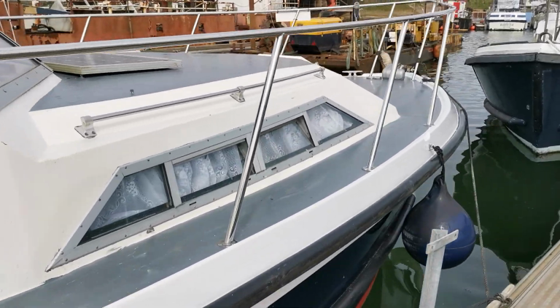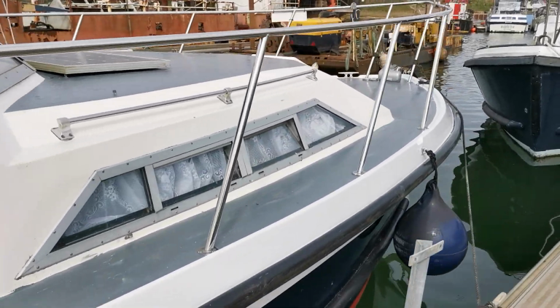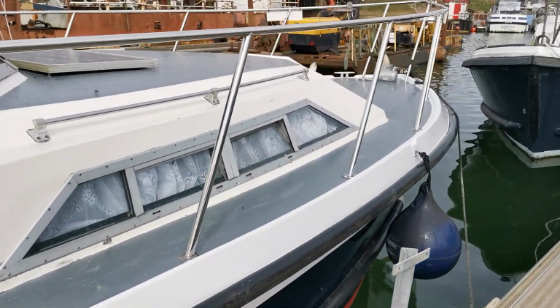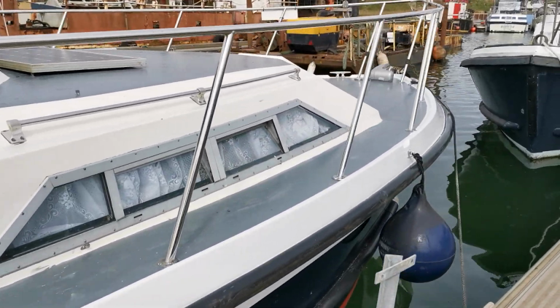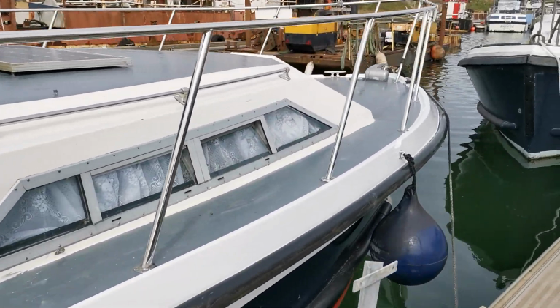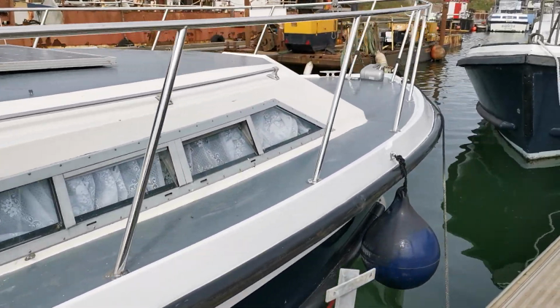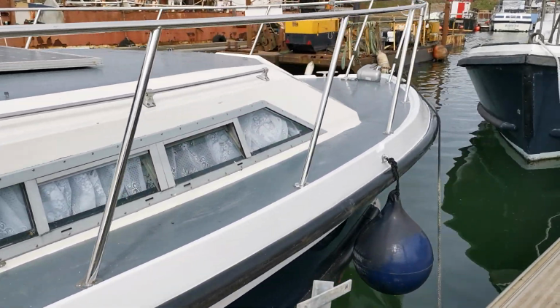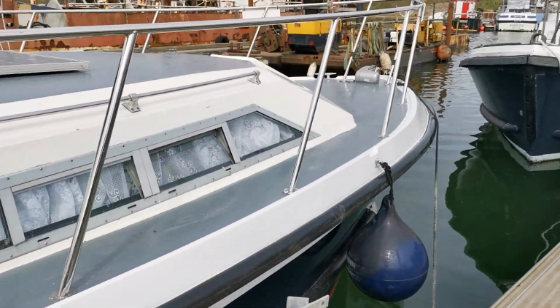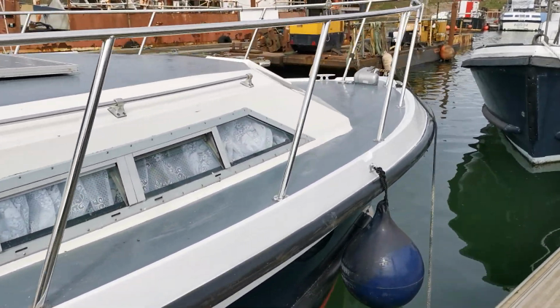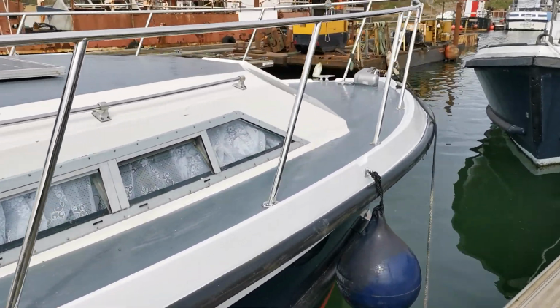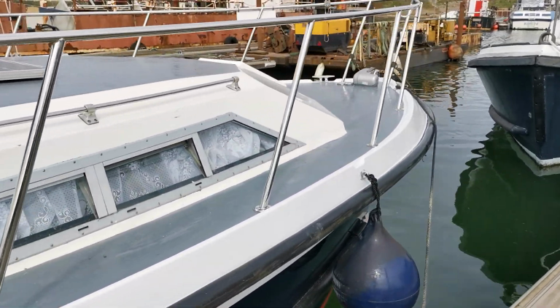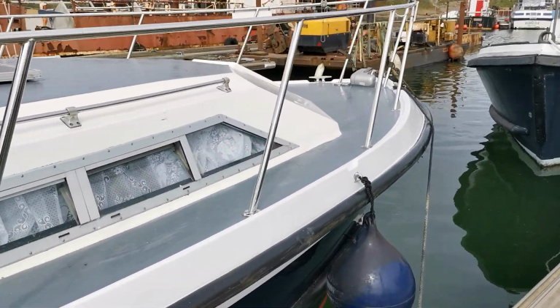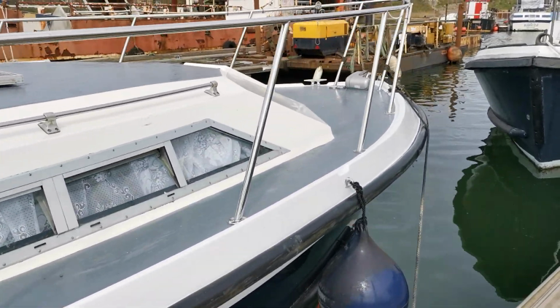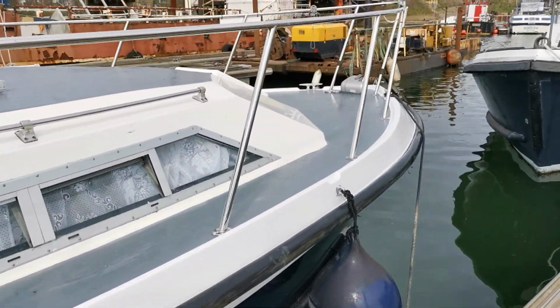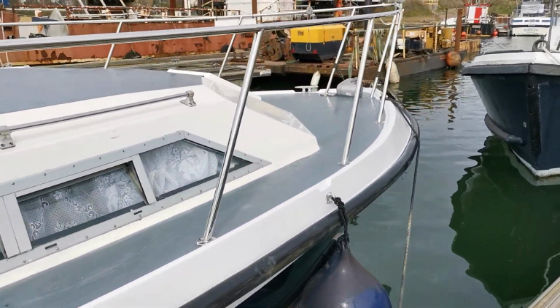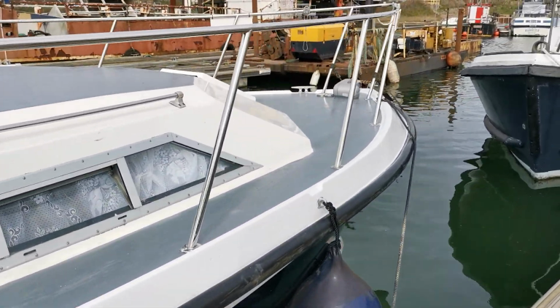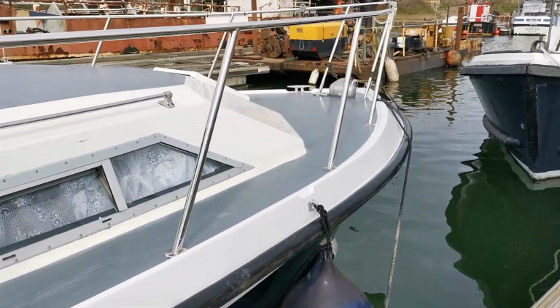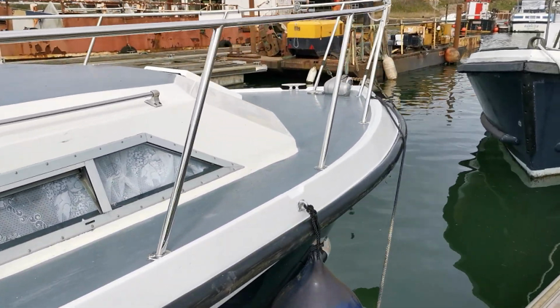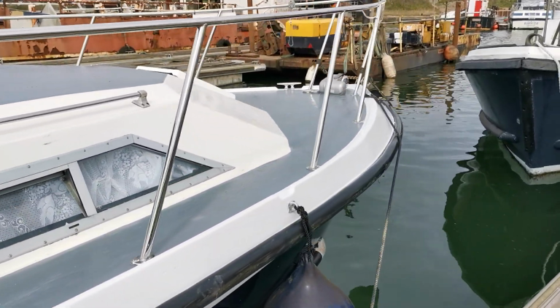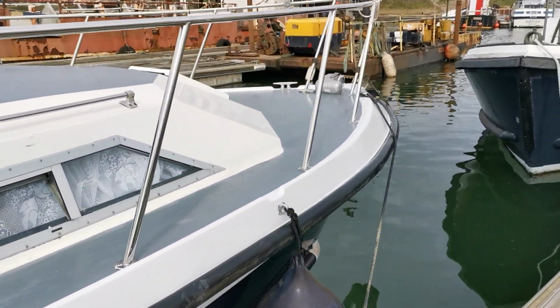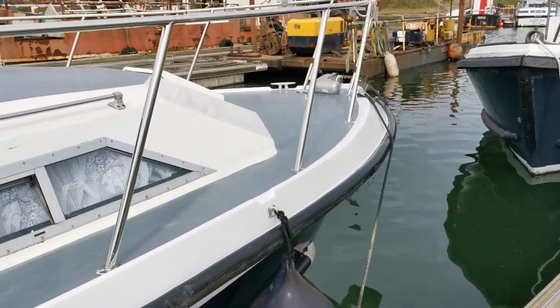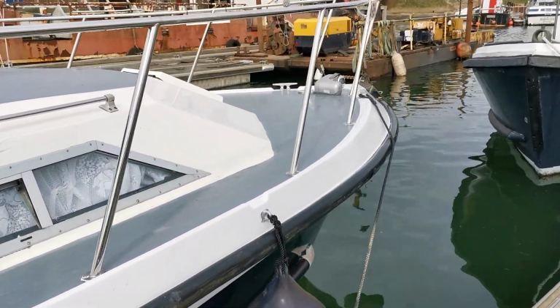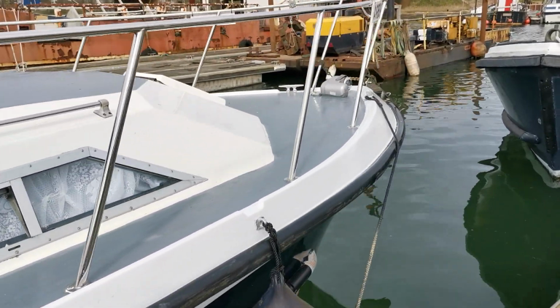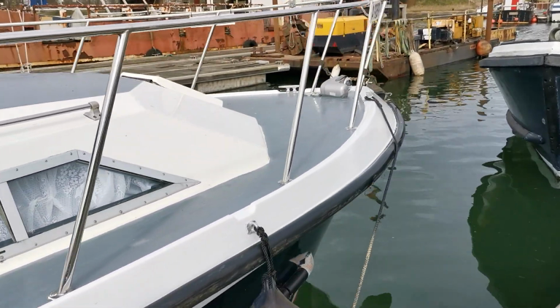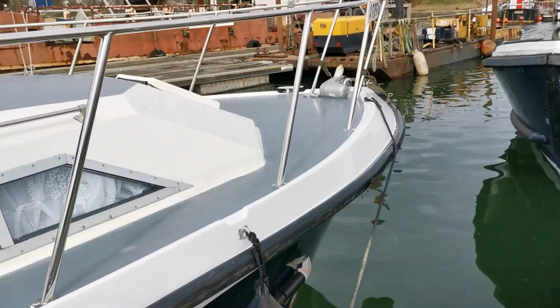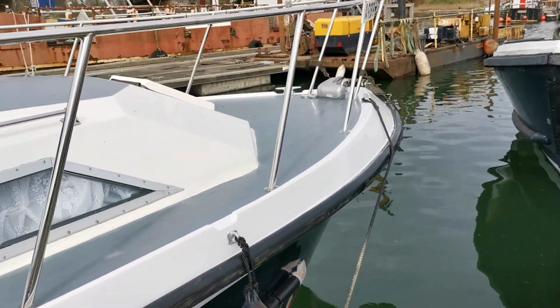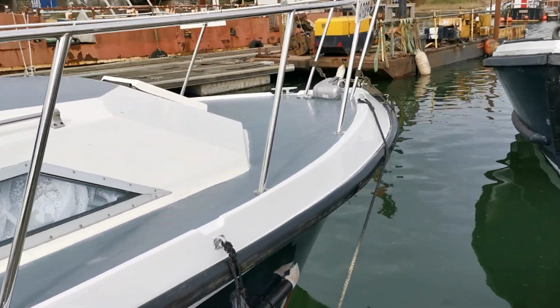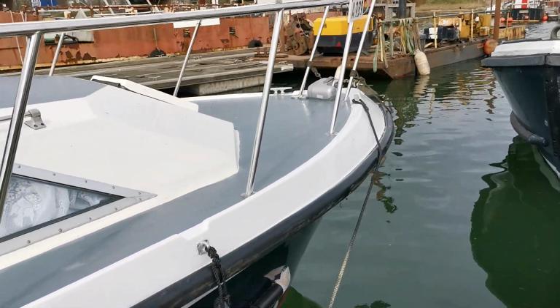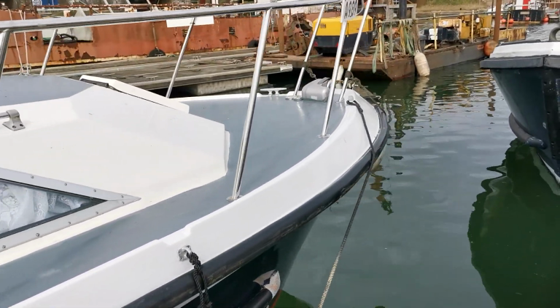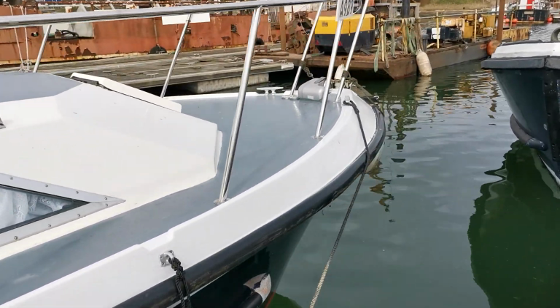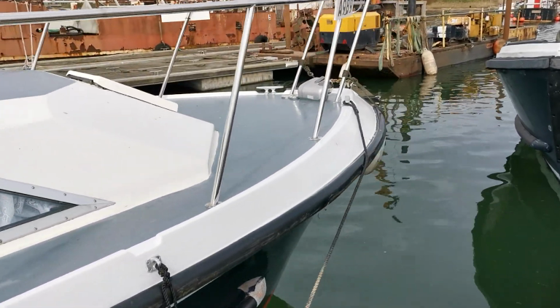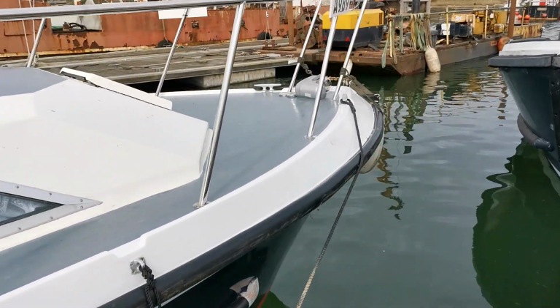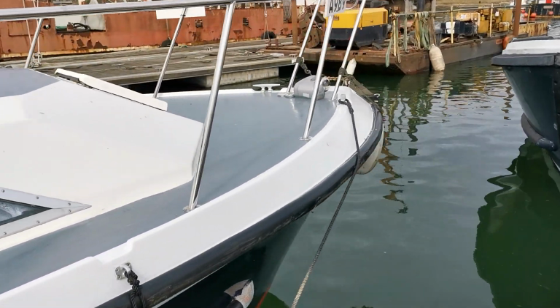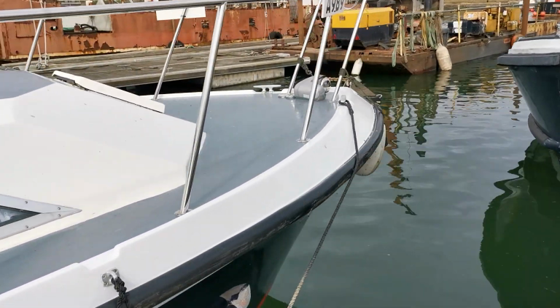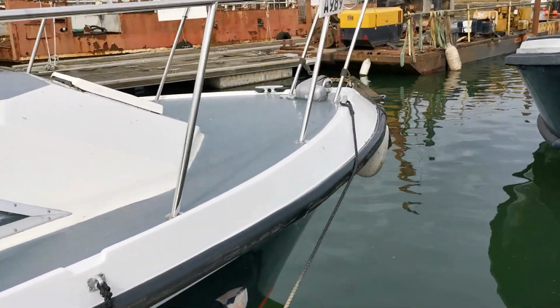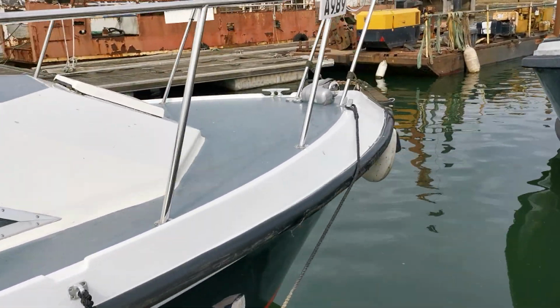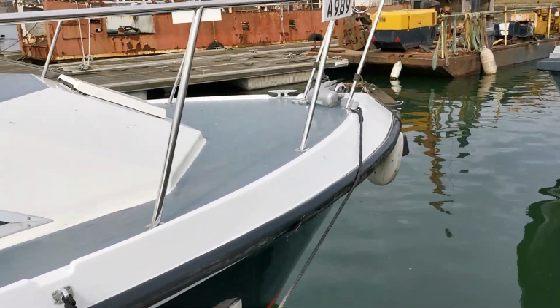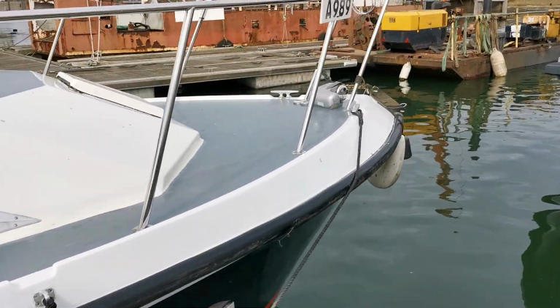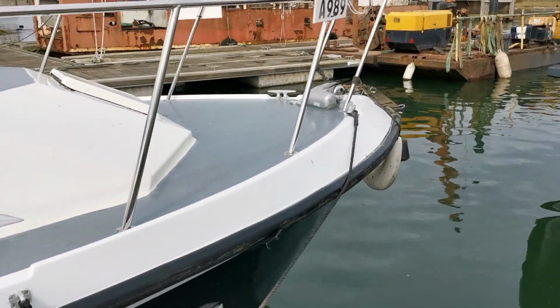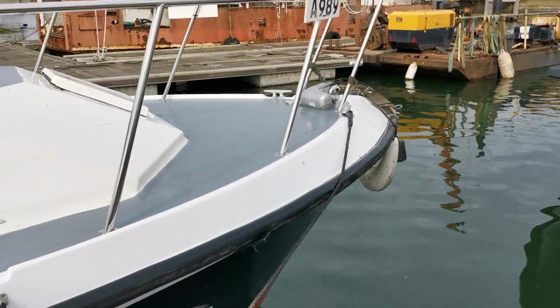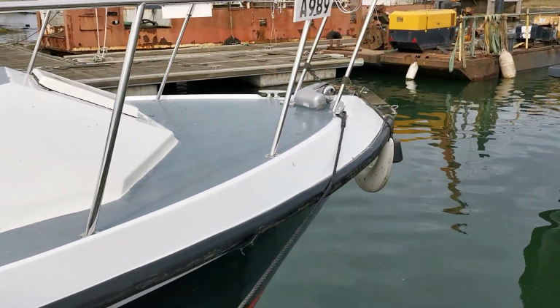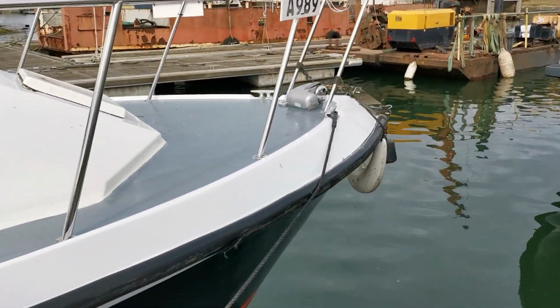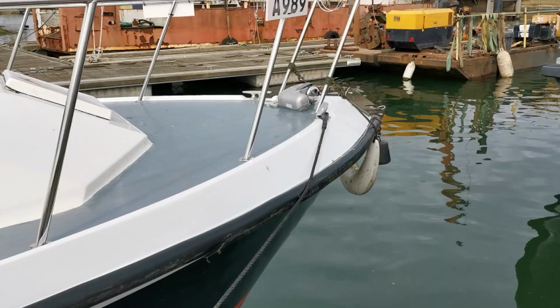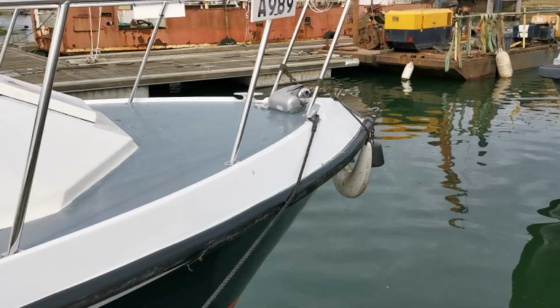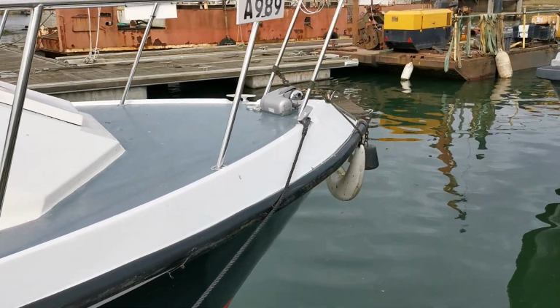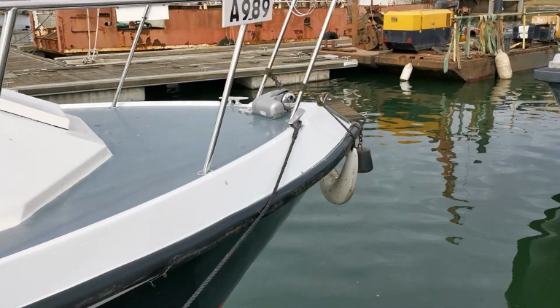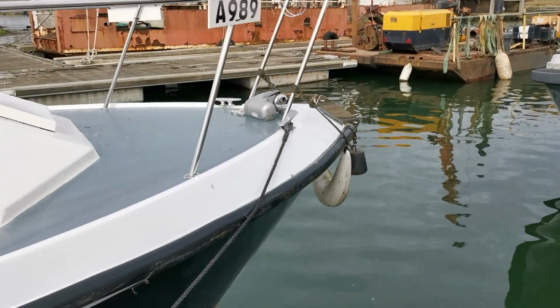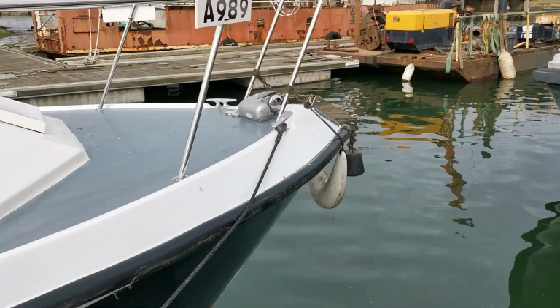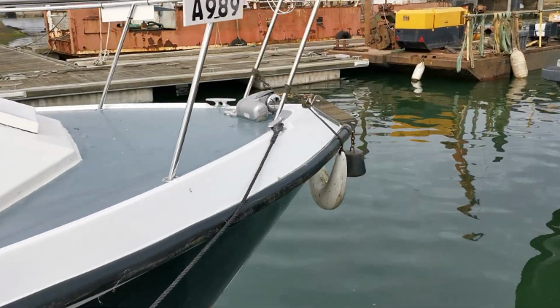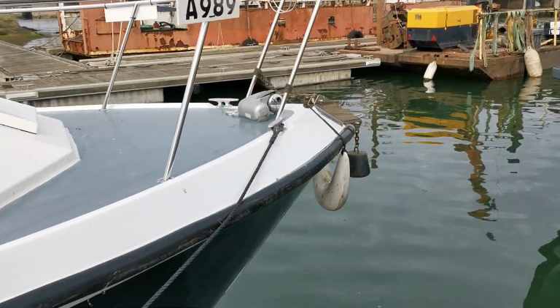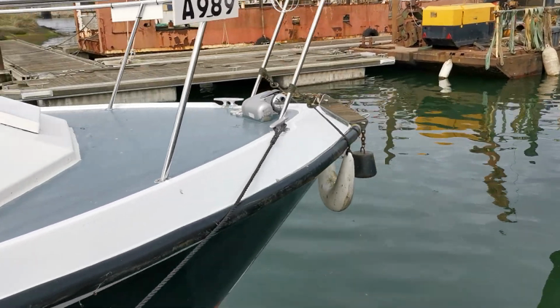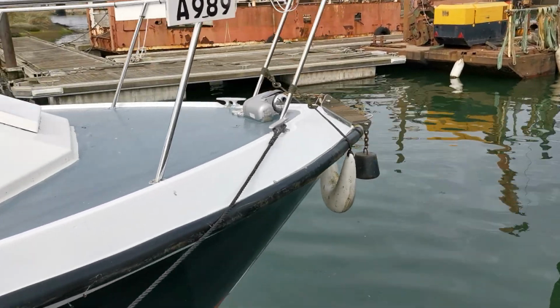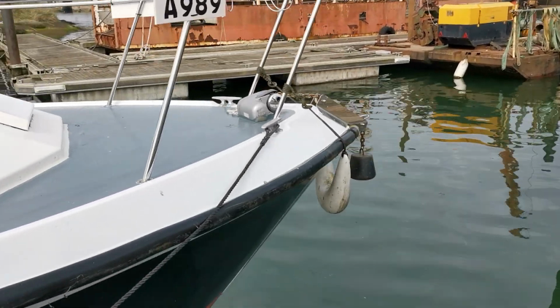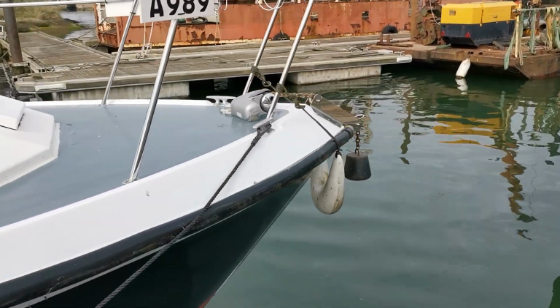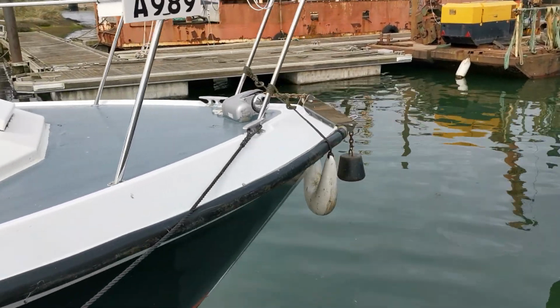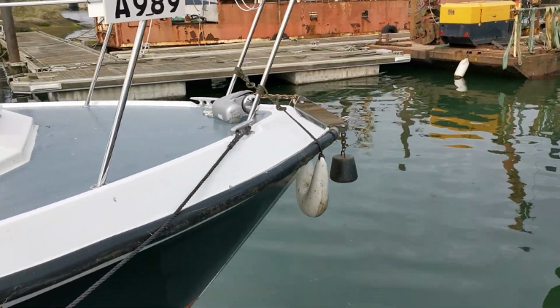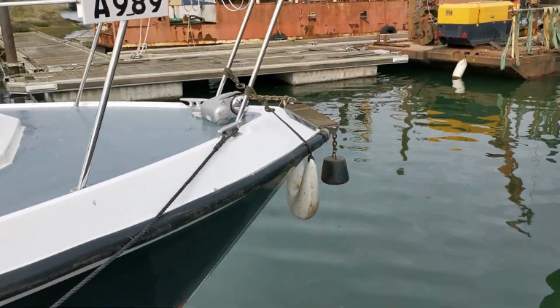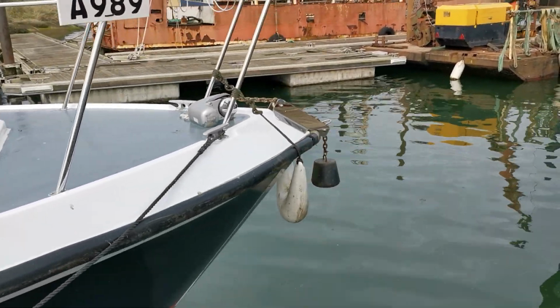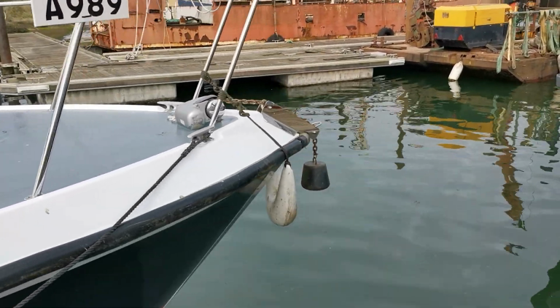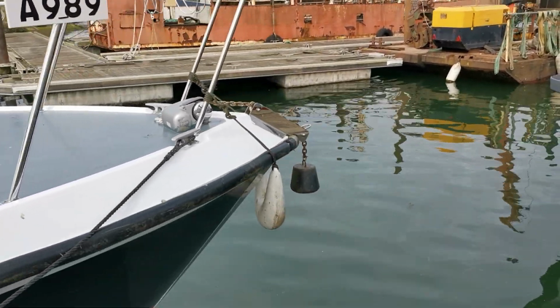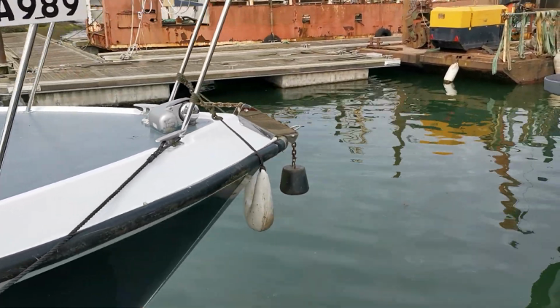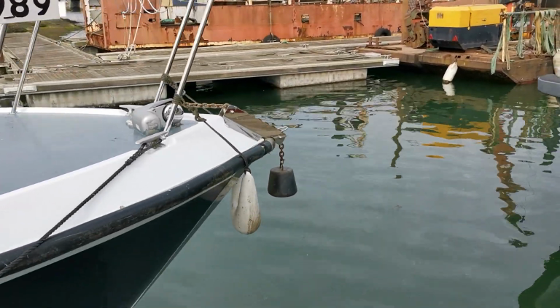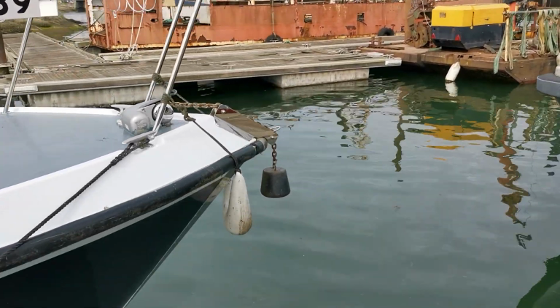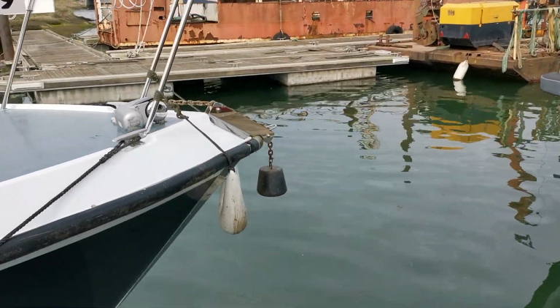Coming up to the bow now, you'll see on the foredeck there is an electric windlass. She has also got a bow thruster.